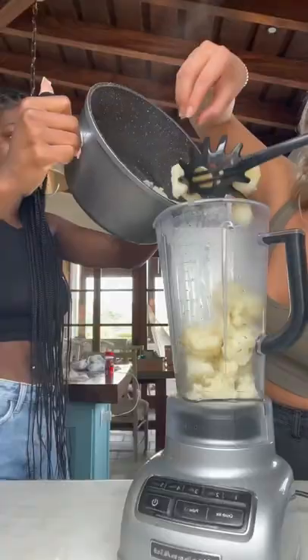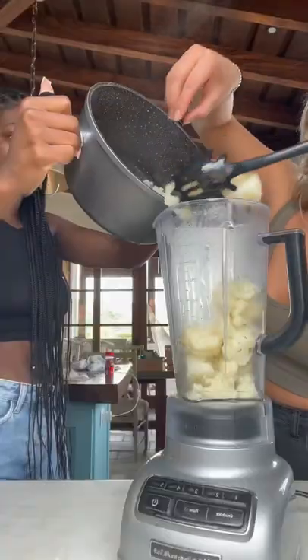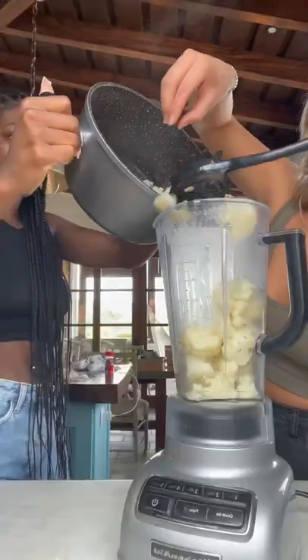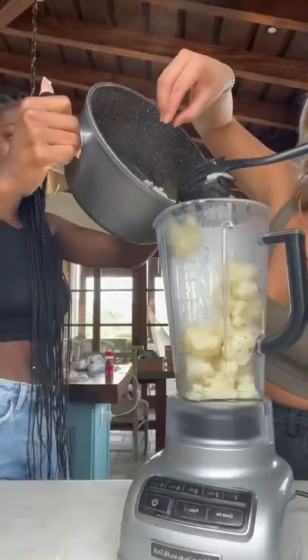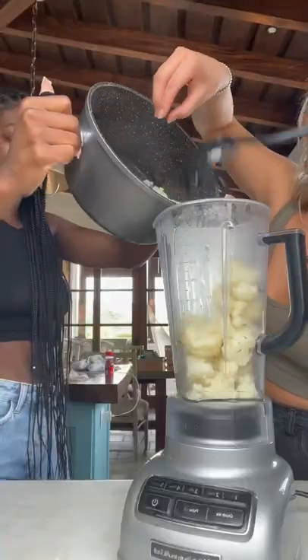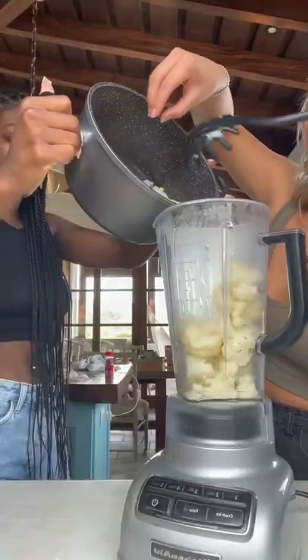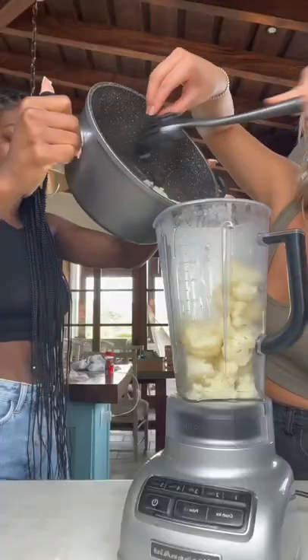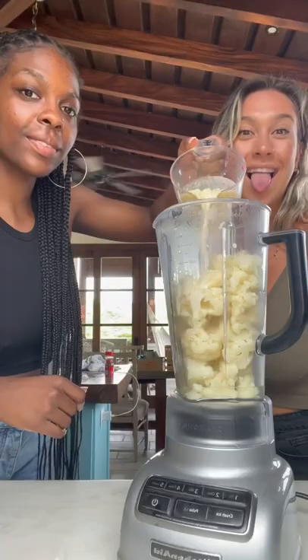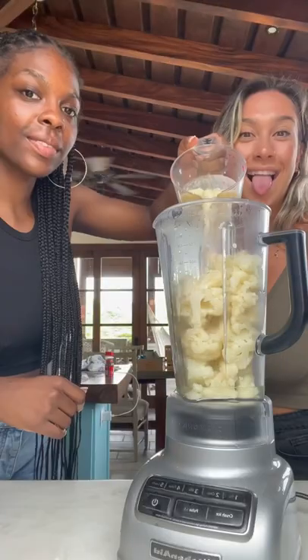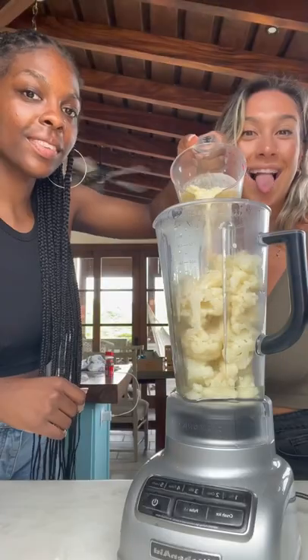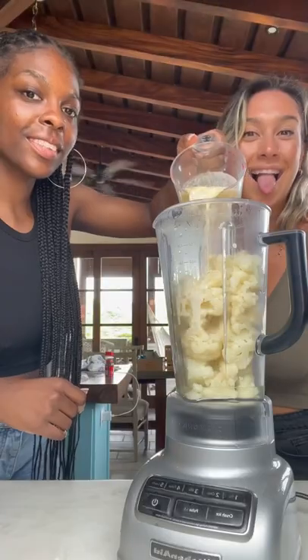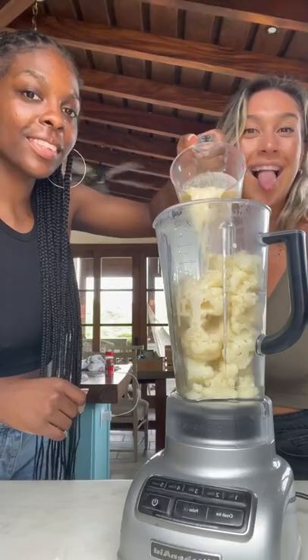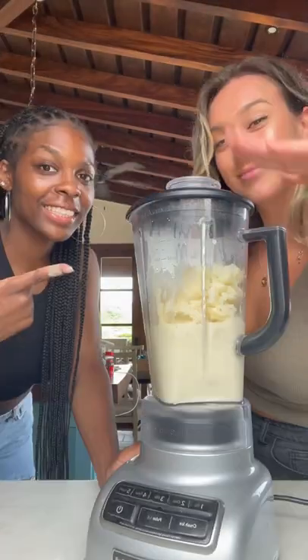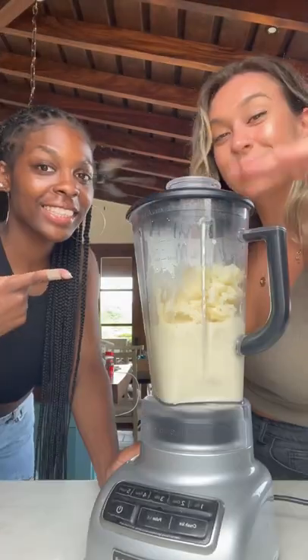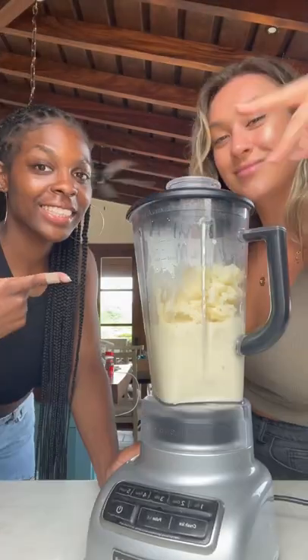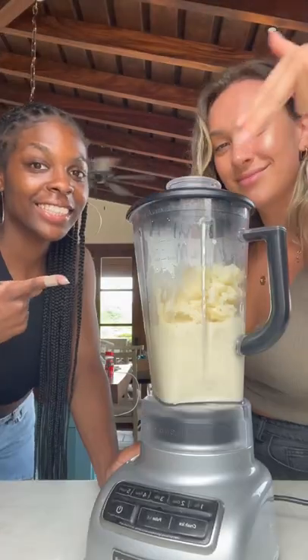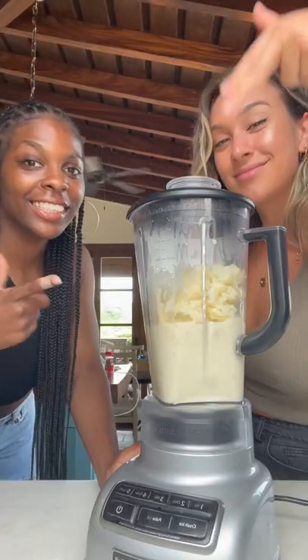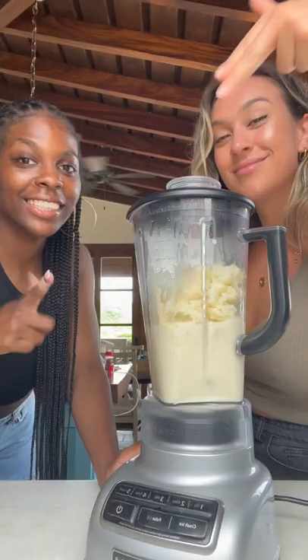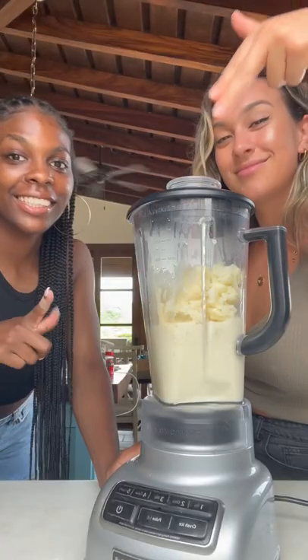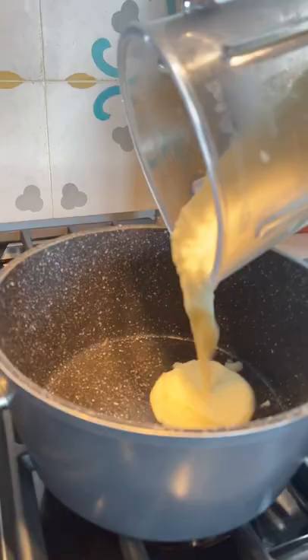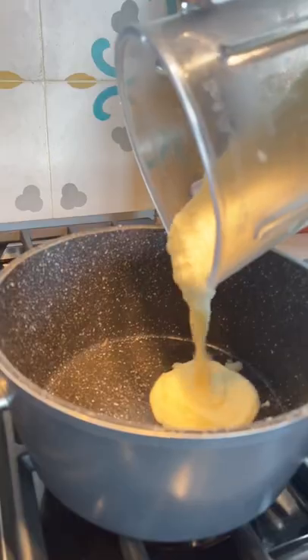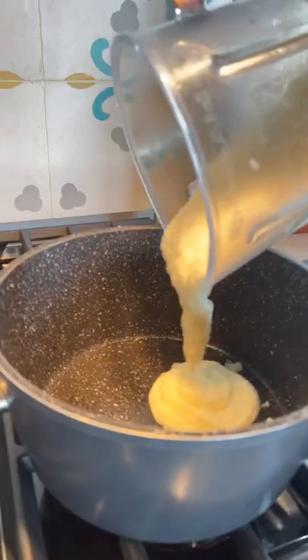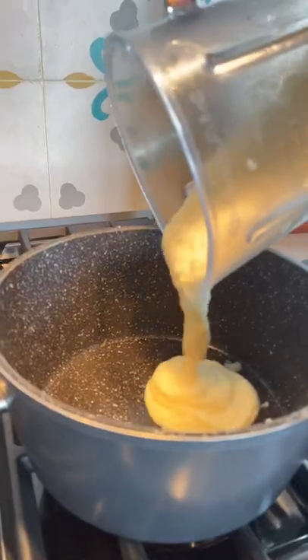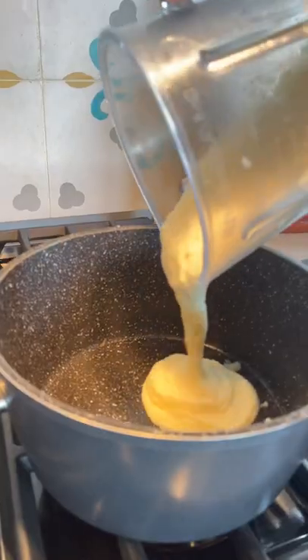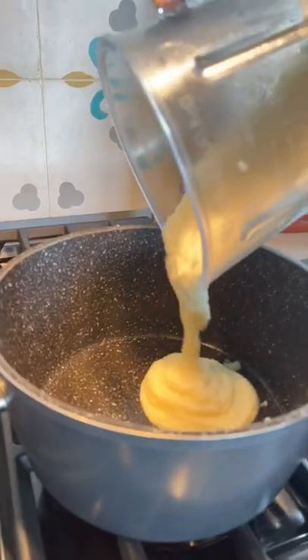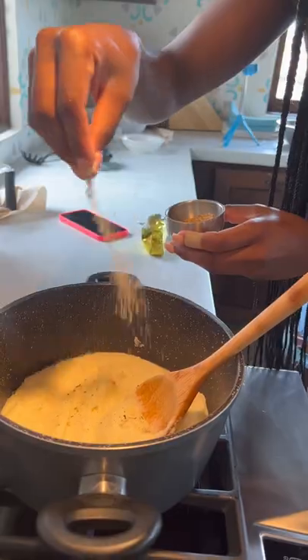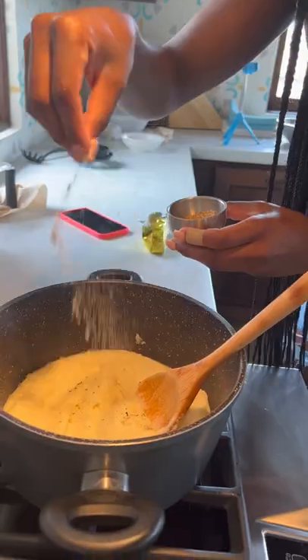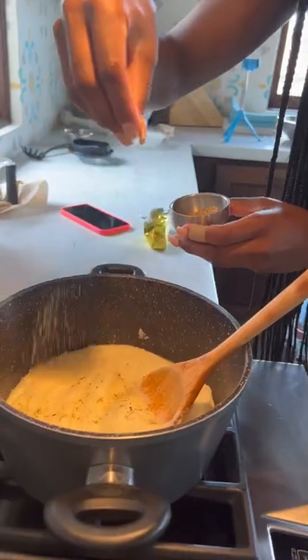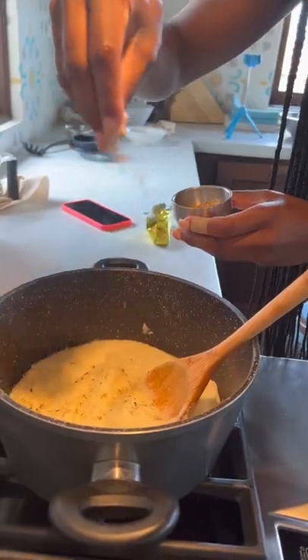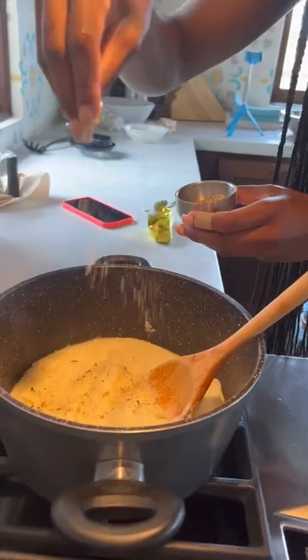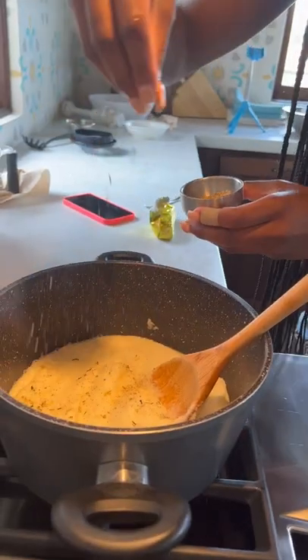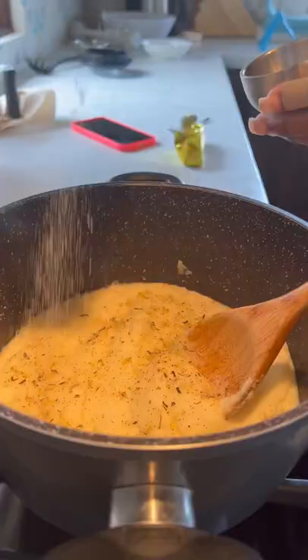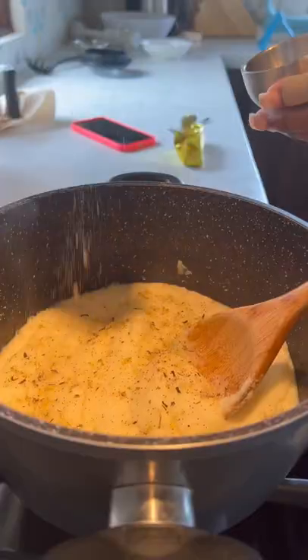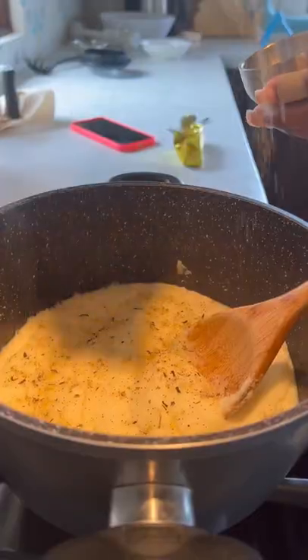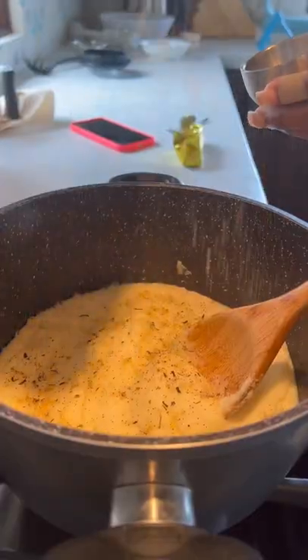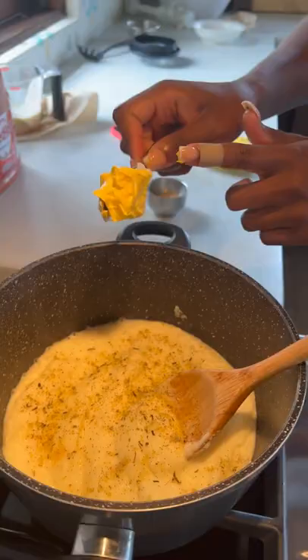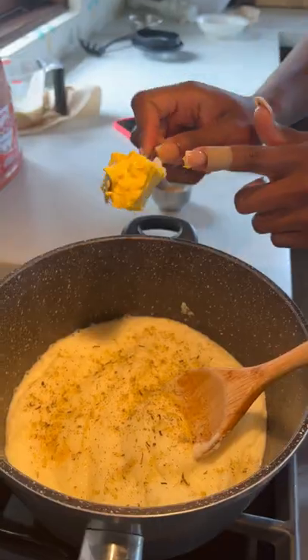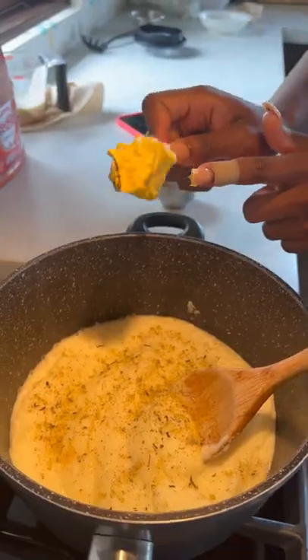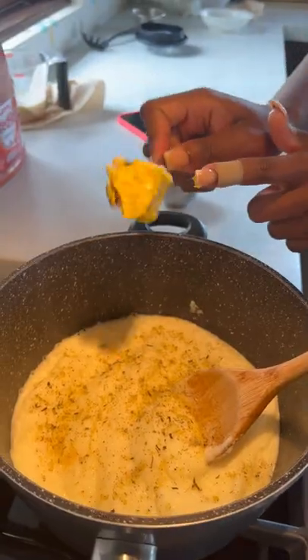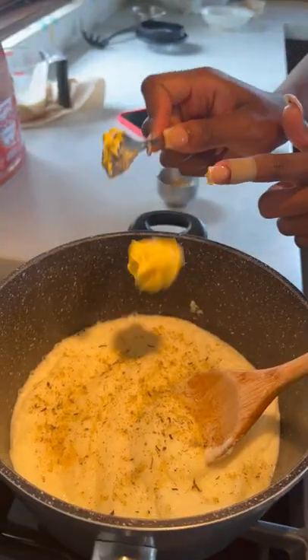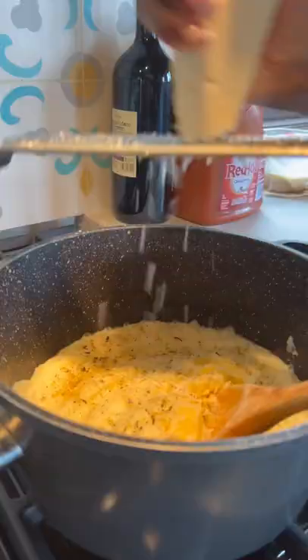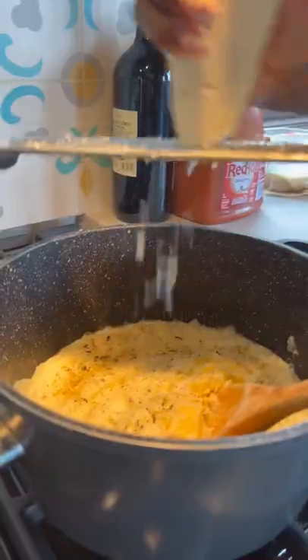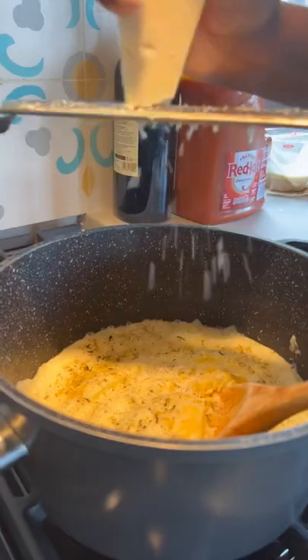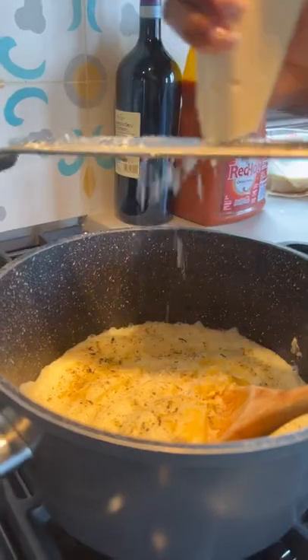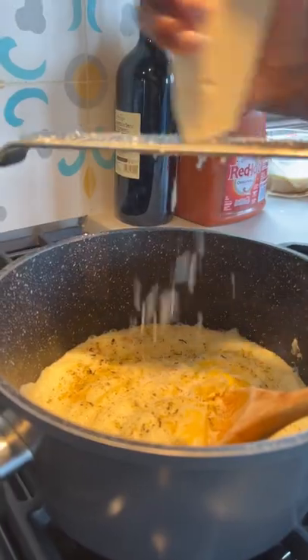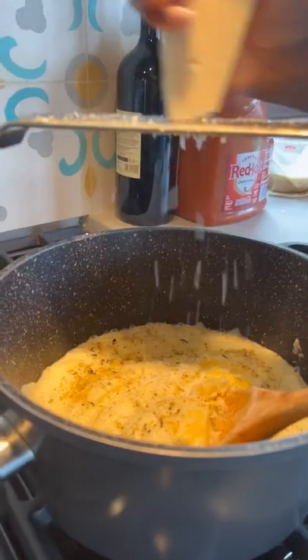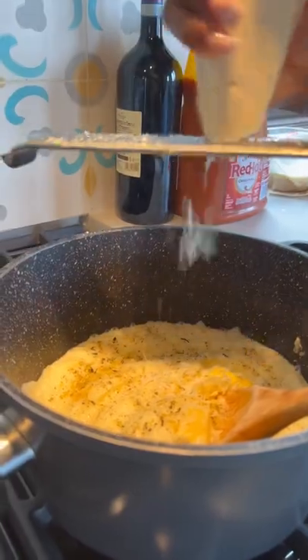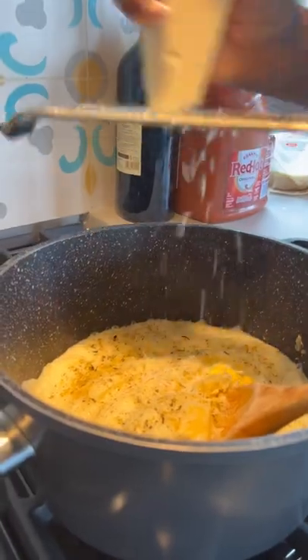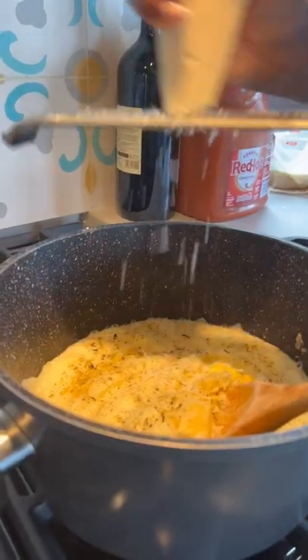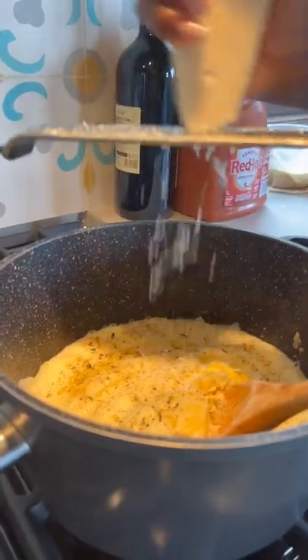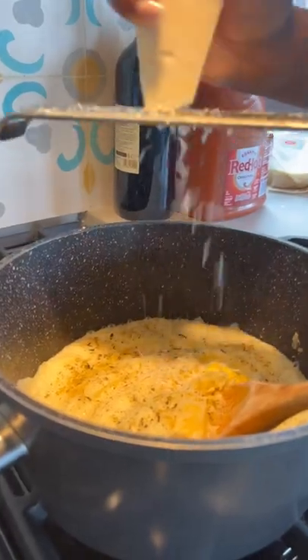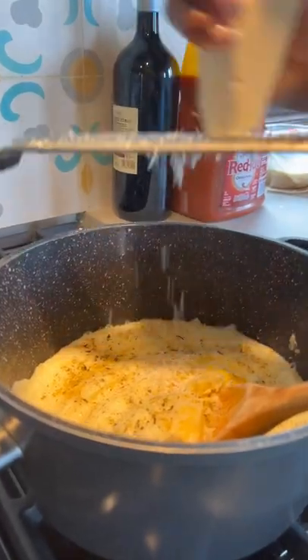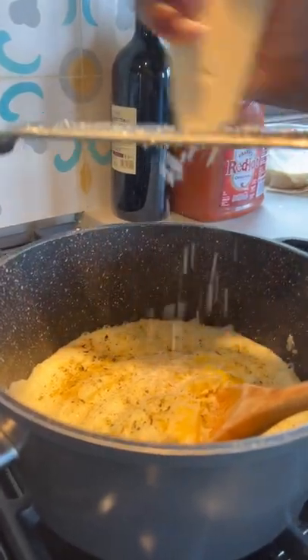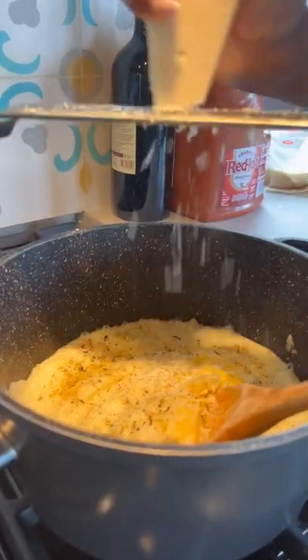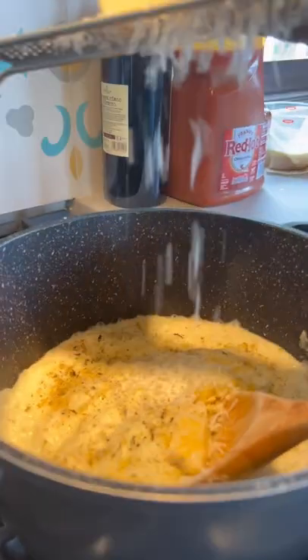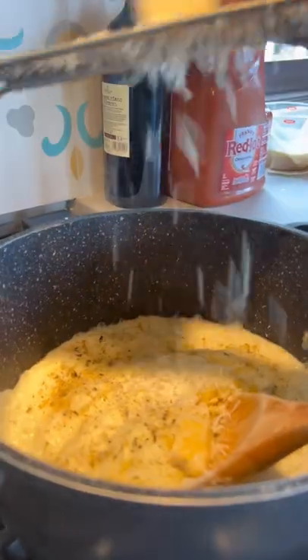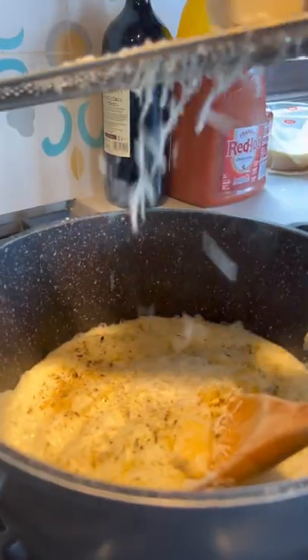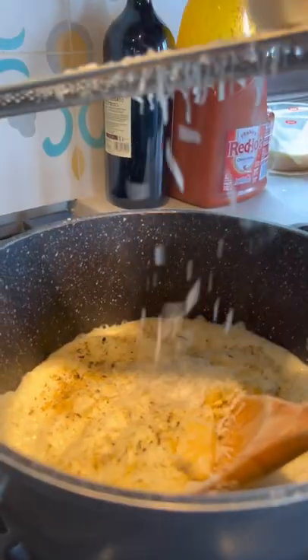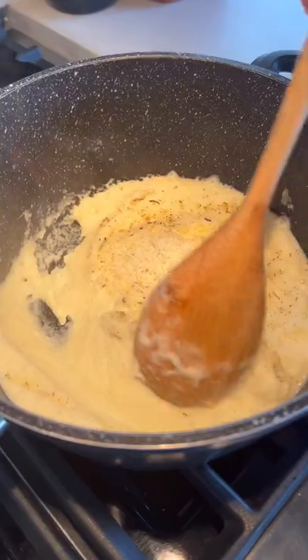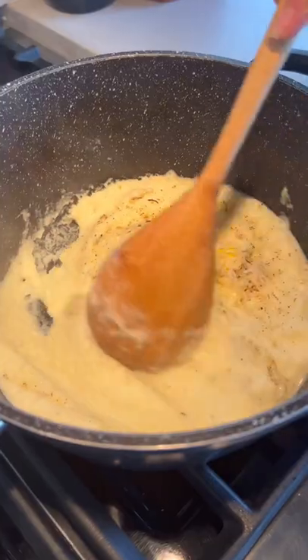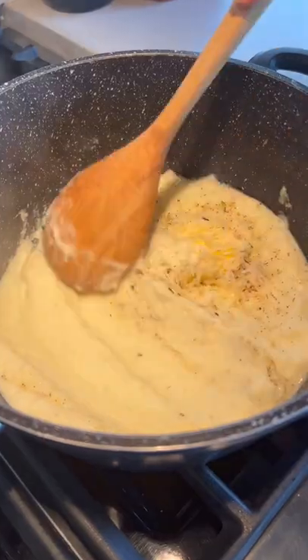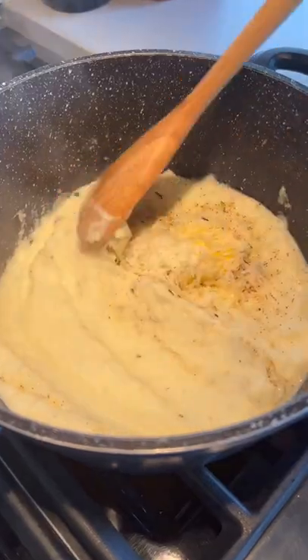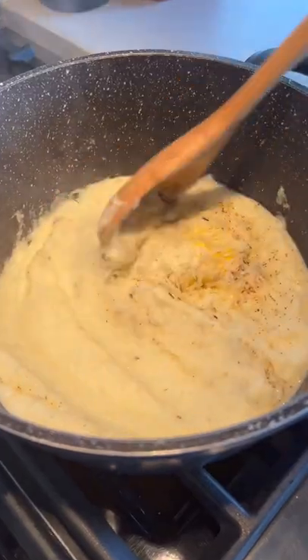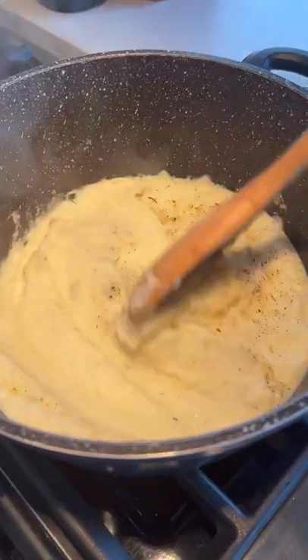Once the cauliflower is done, strain and add to a blender along with some cream, then back into a pan with some spices, butter, and freshly grated parm.